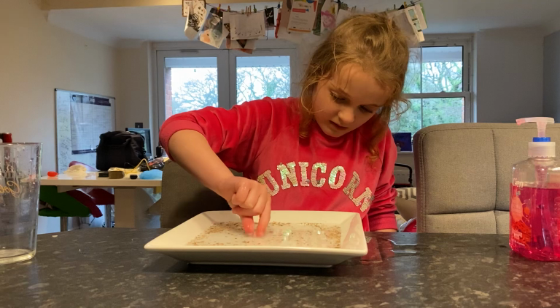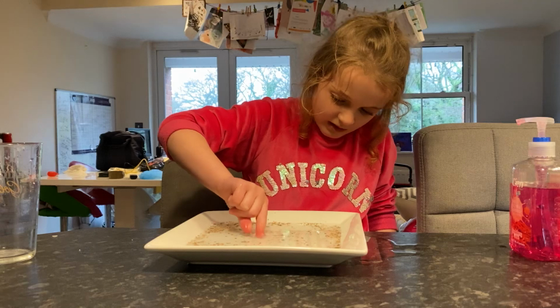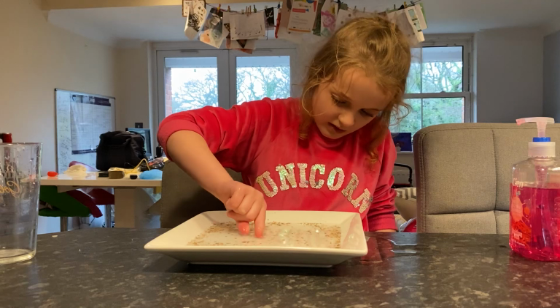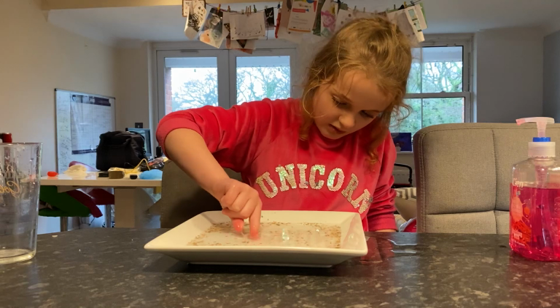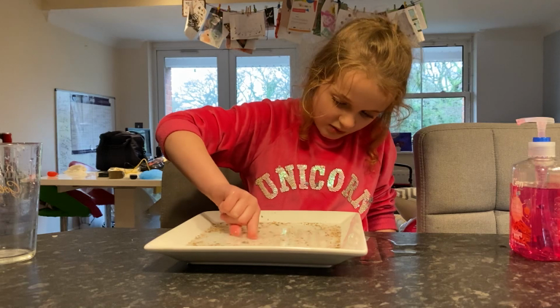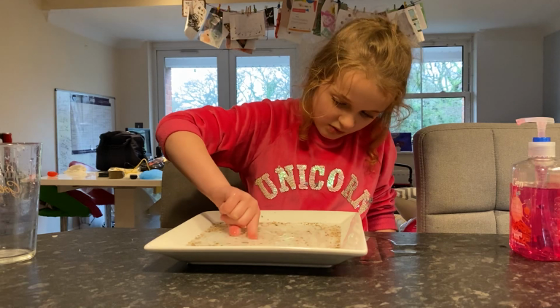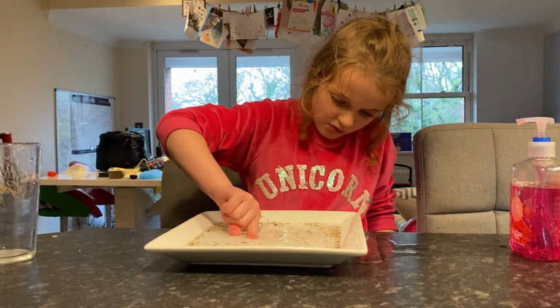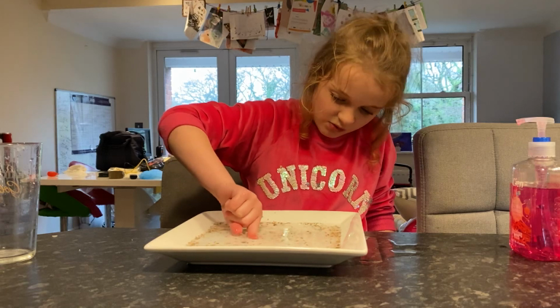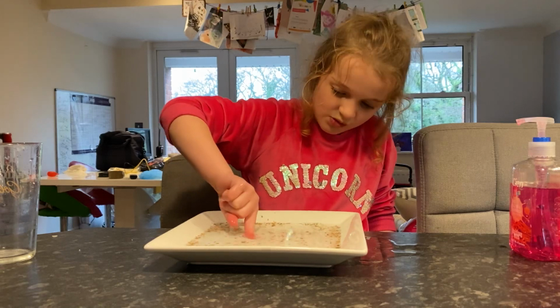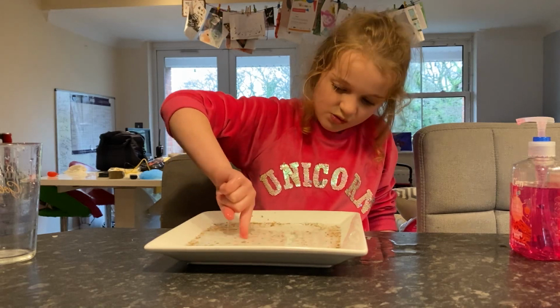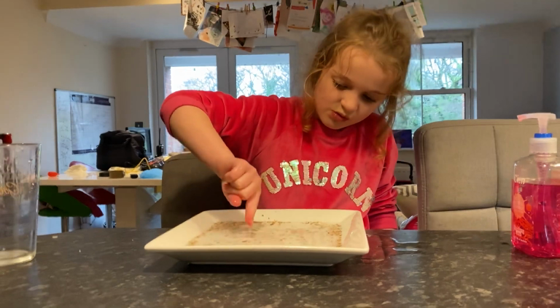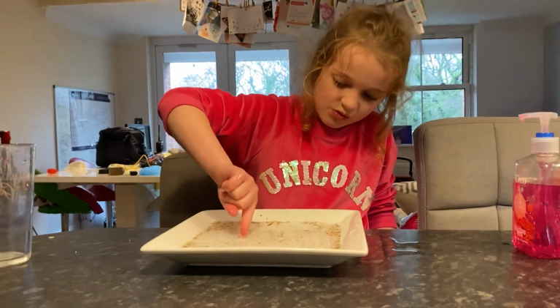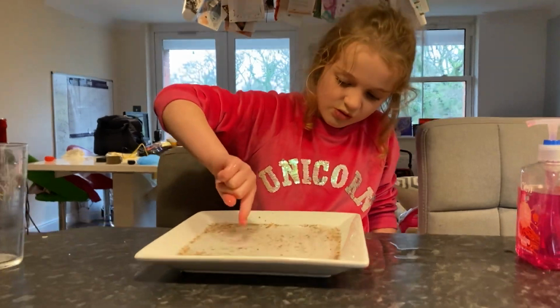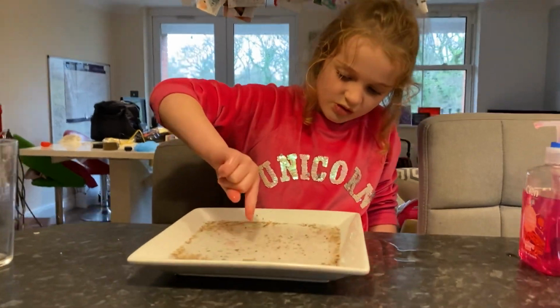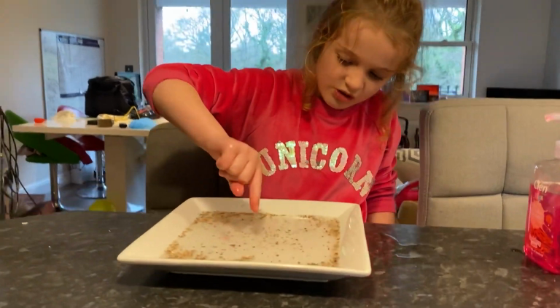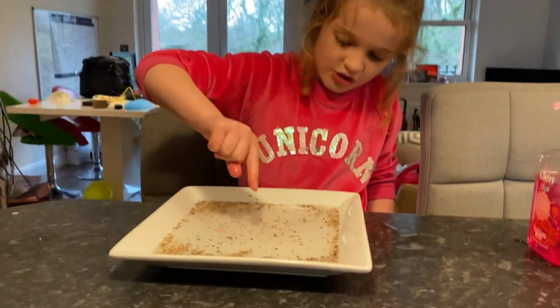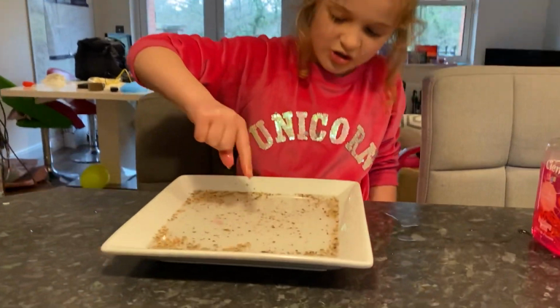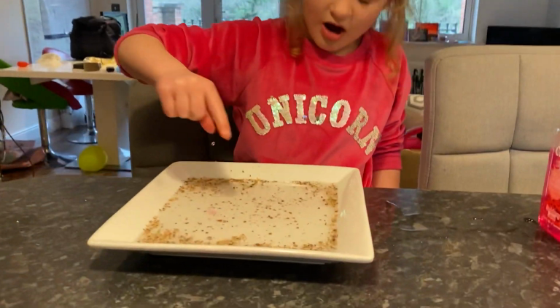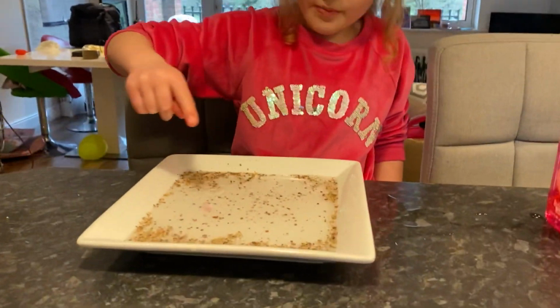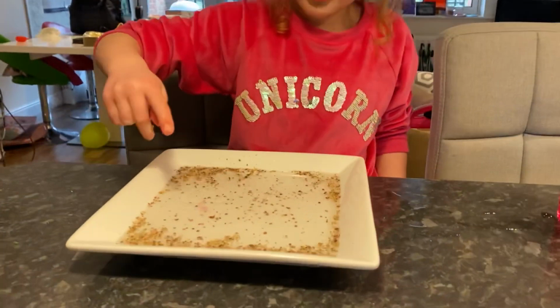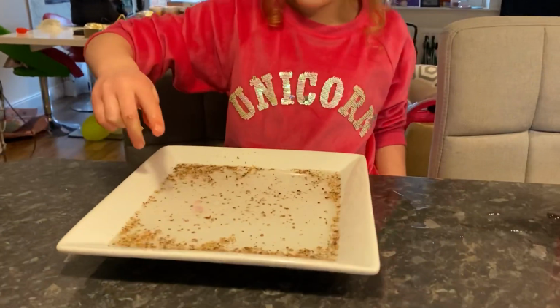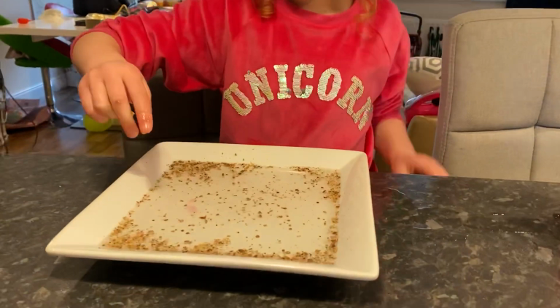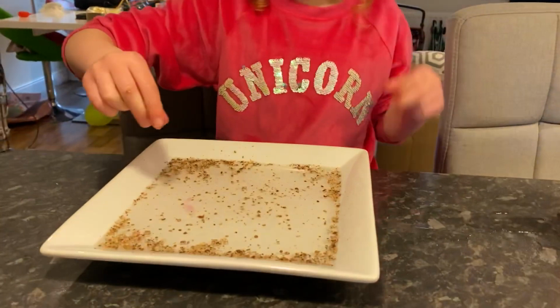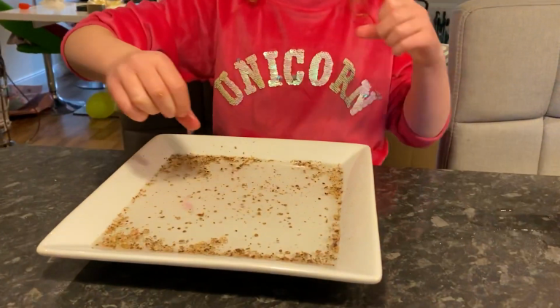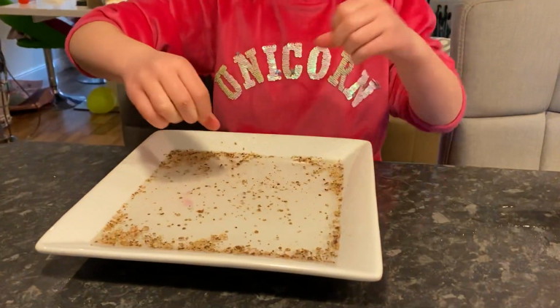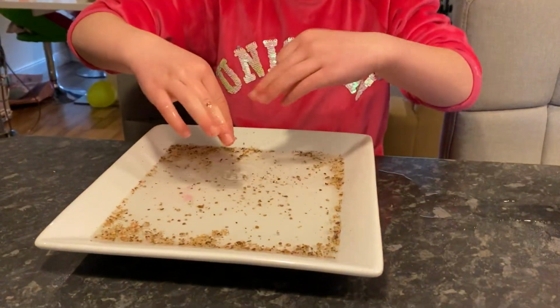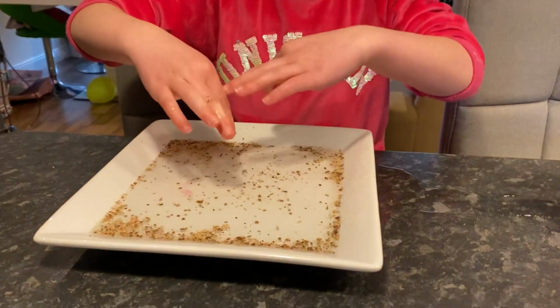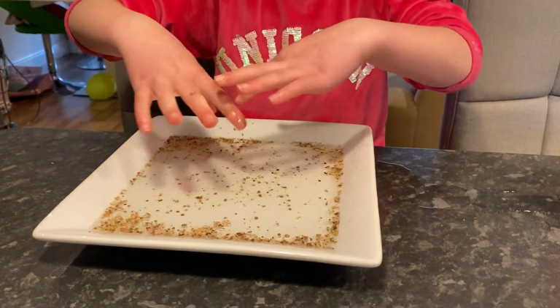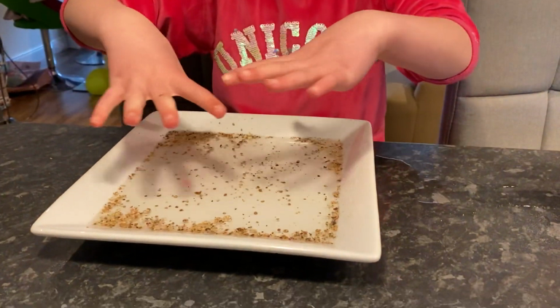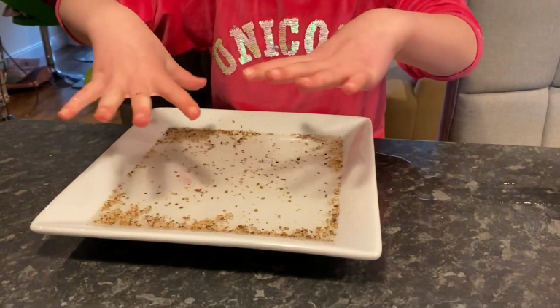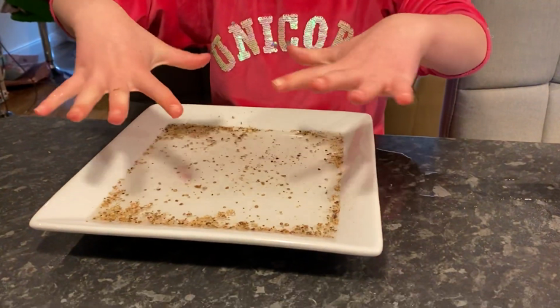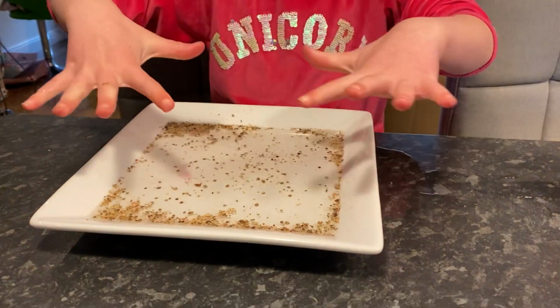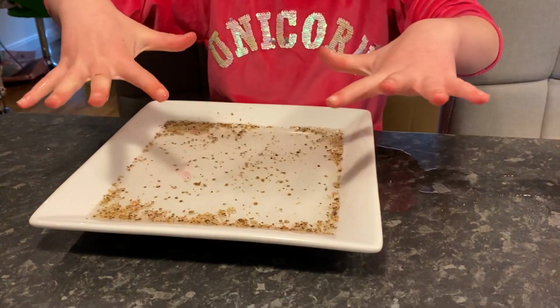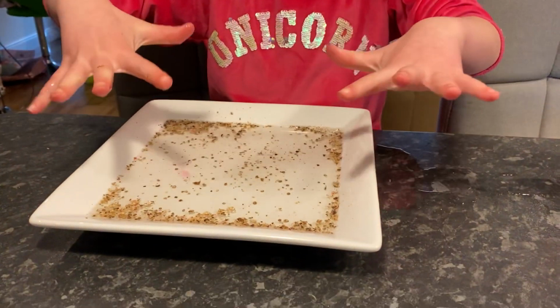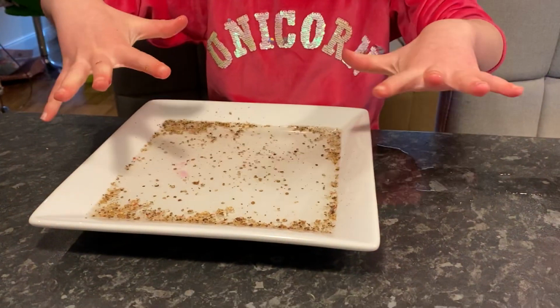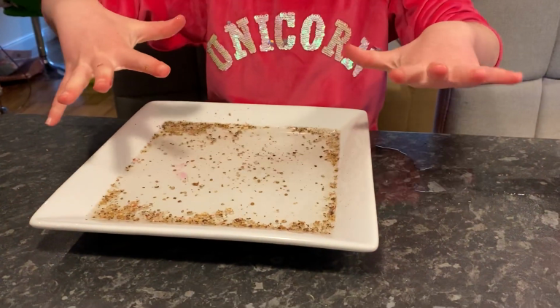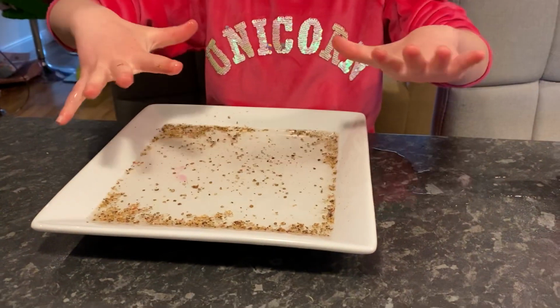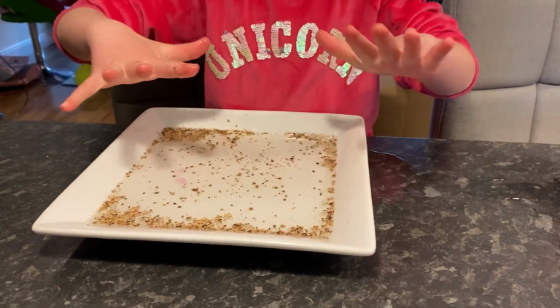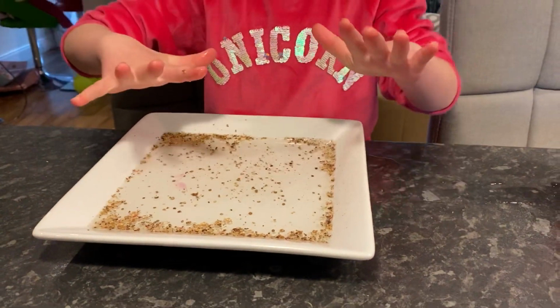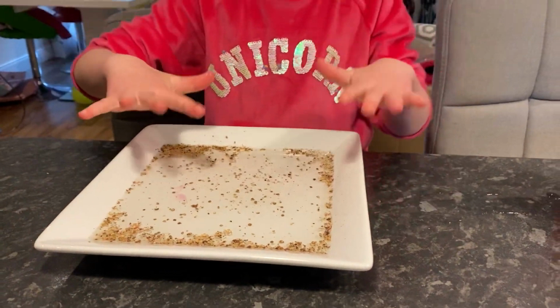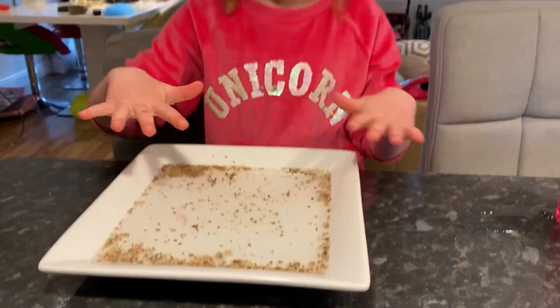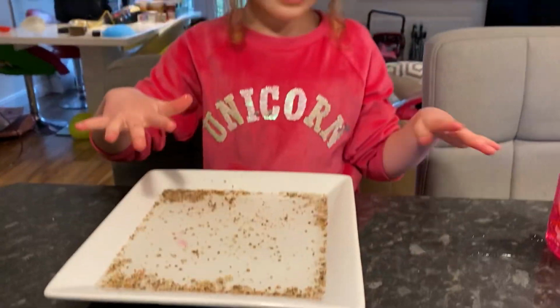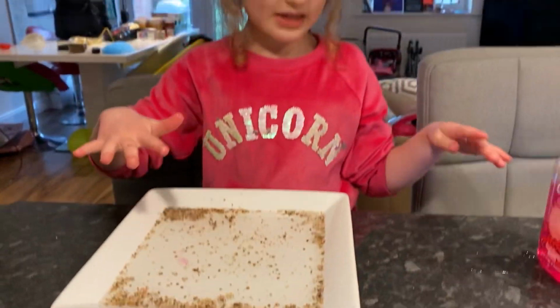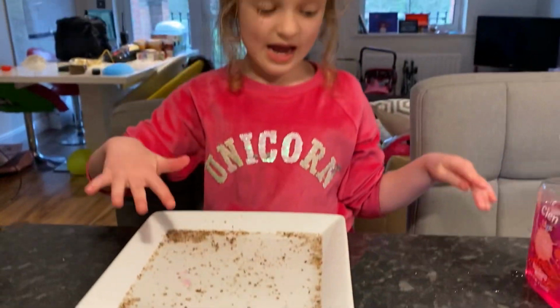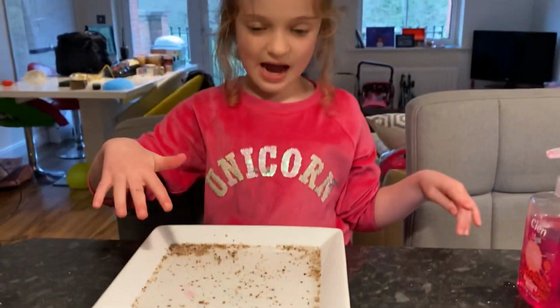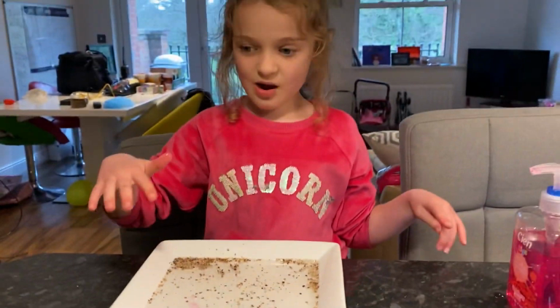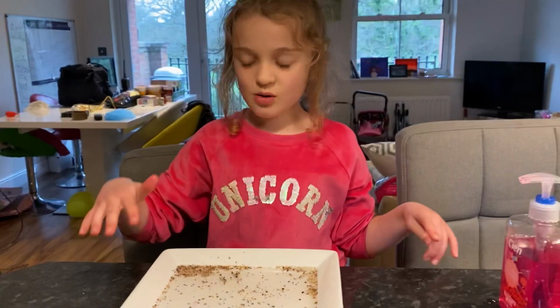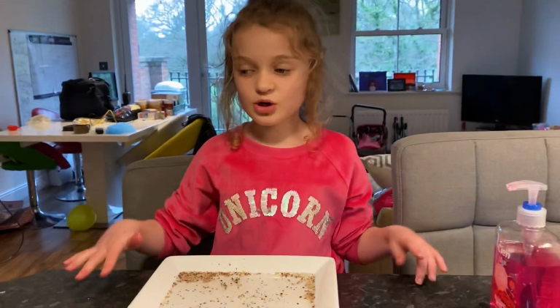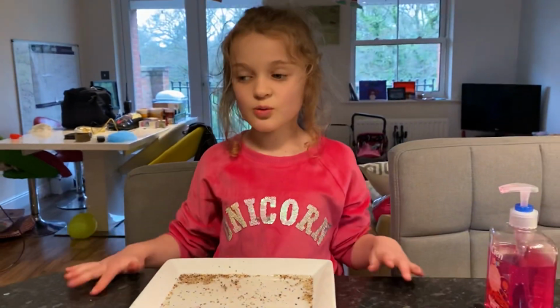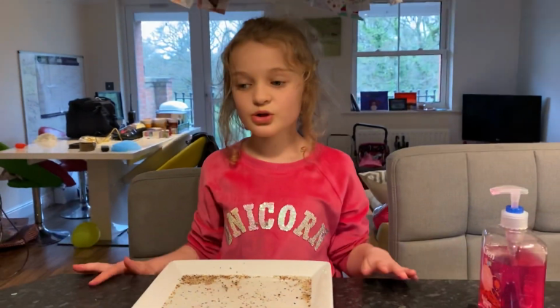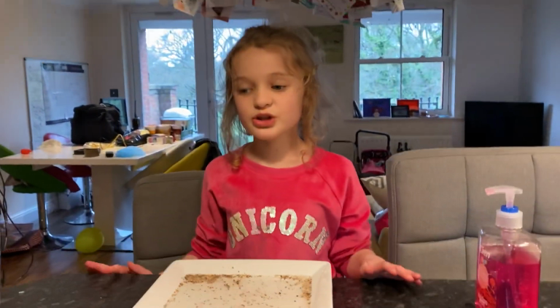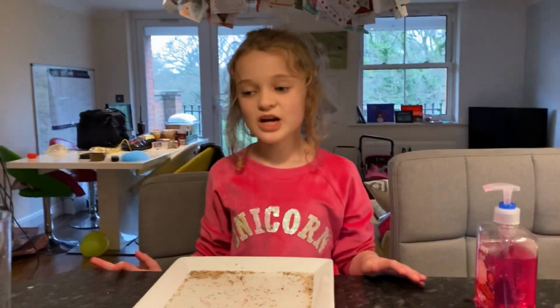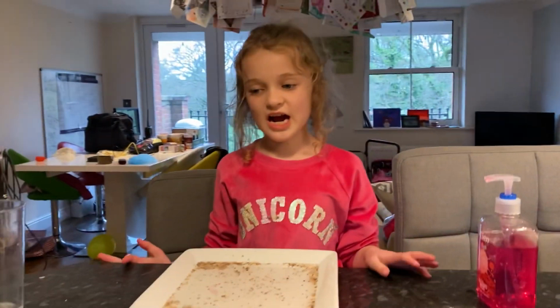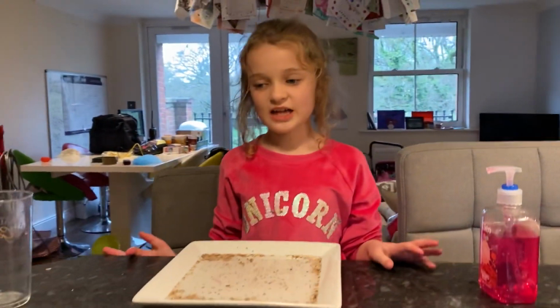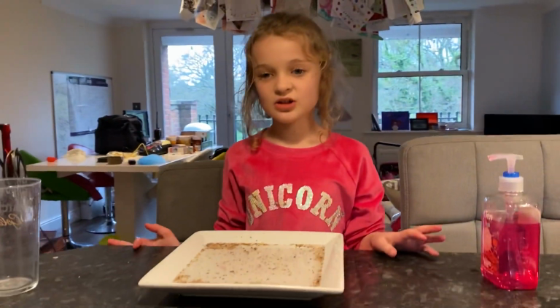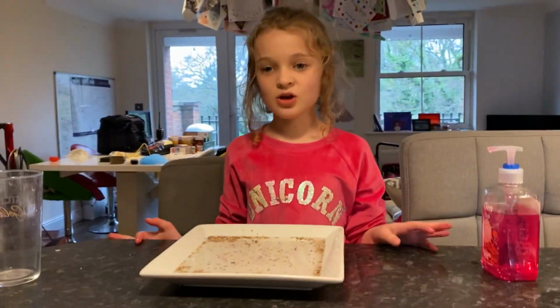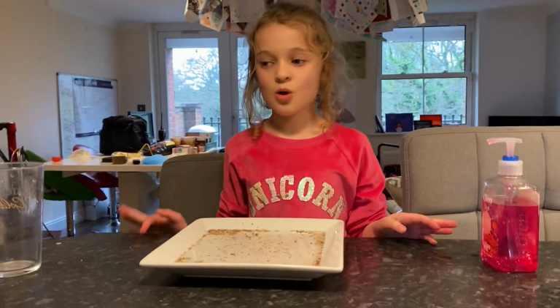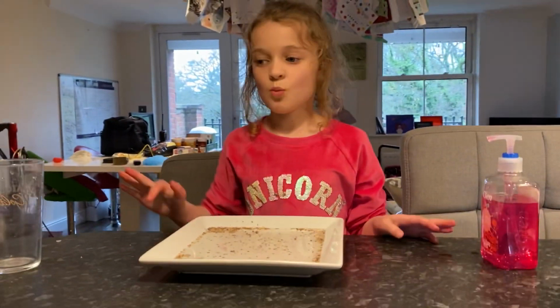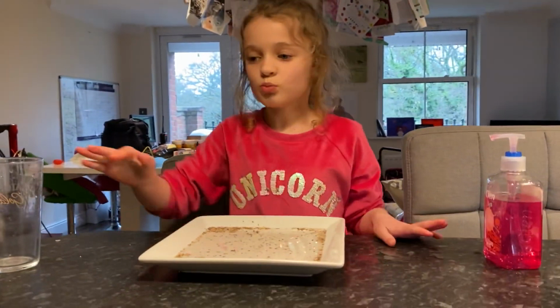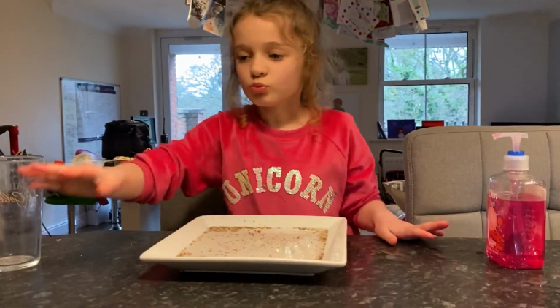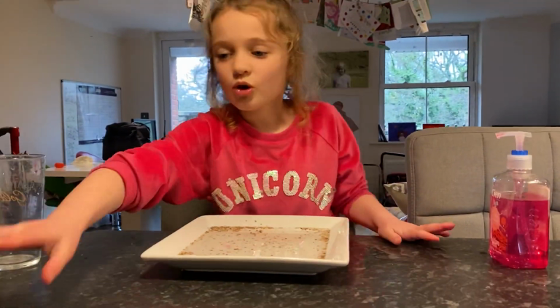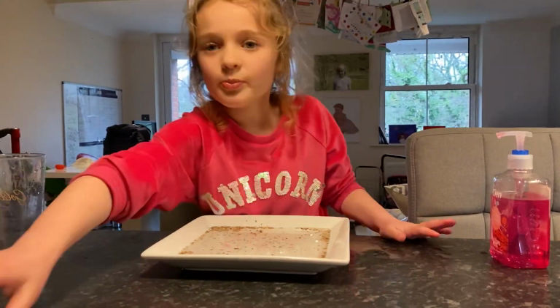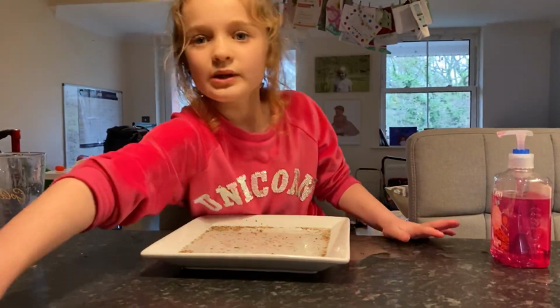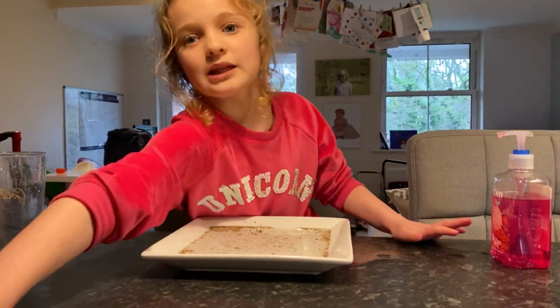Then all the germs go to the side — that's how you wash your hands properly.